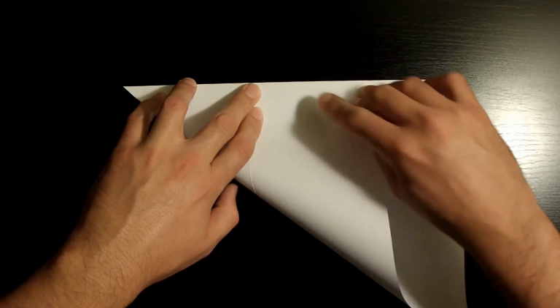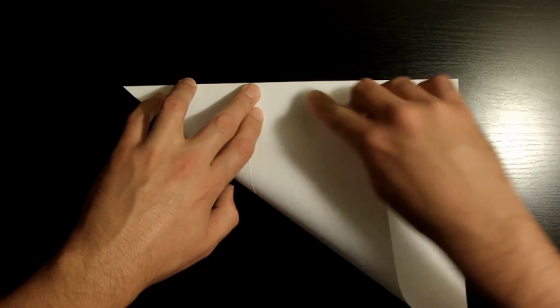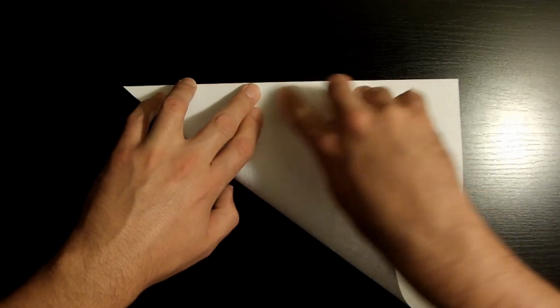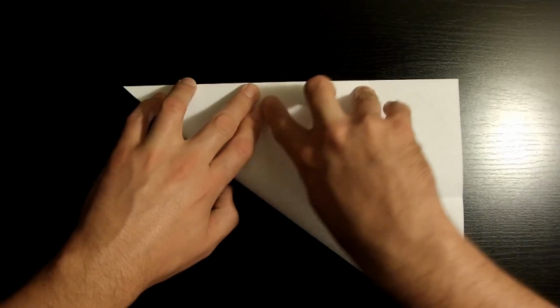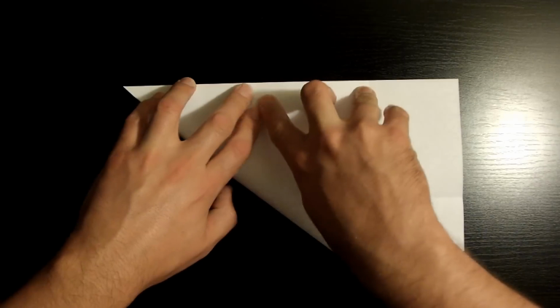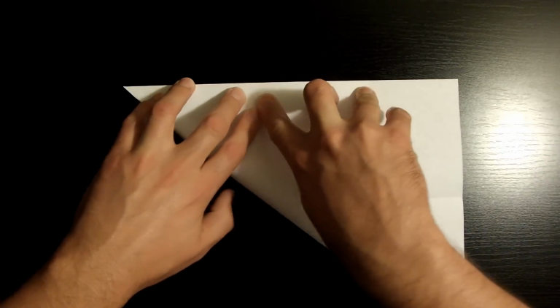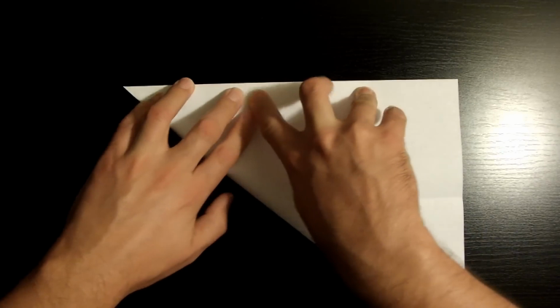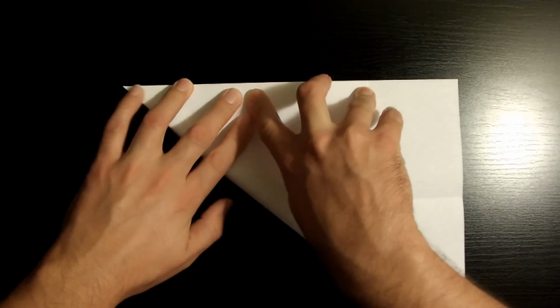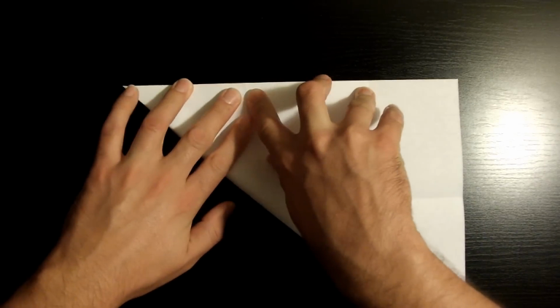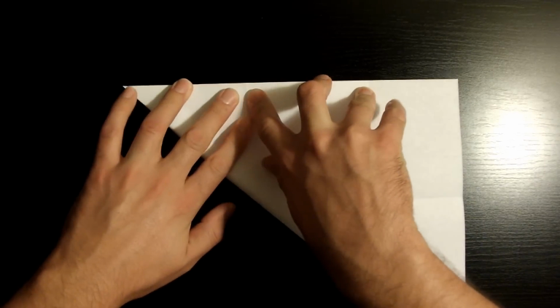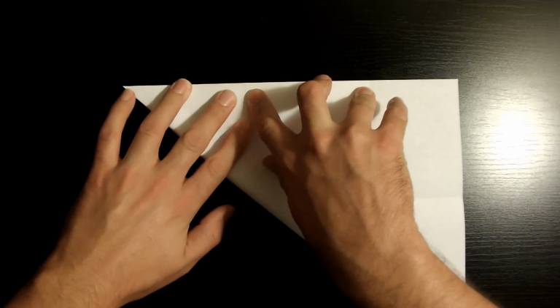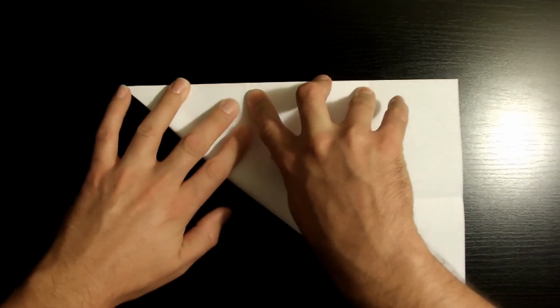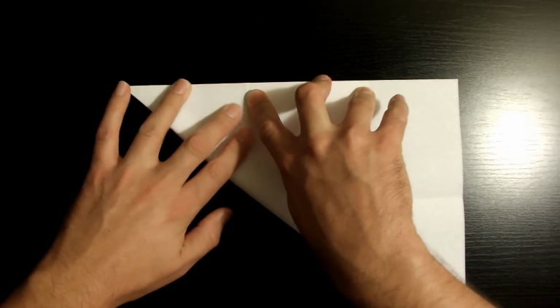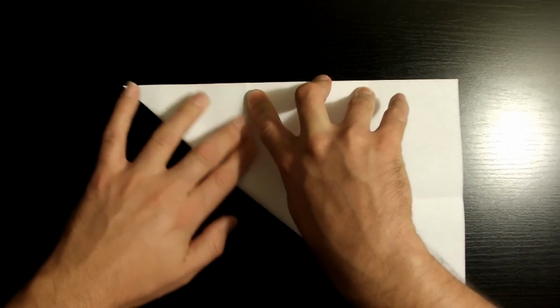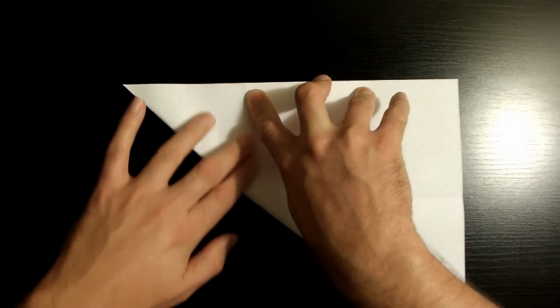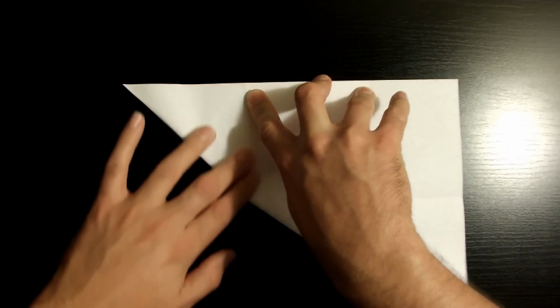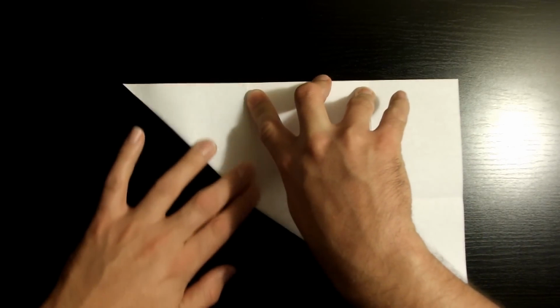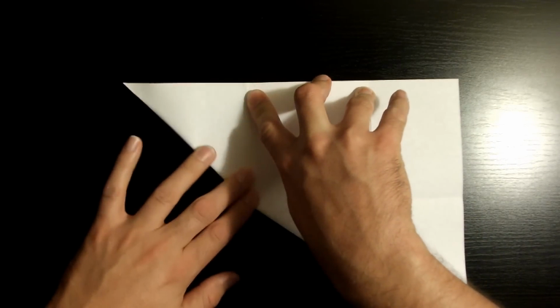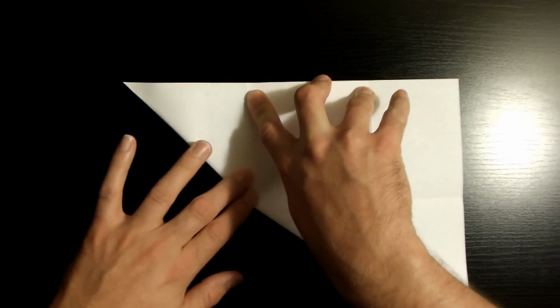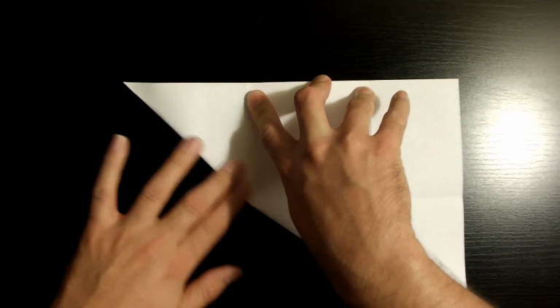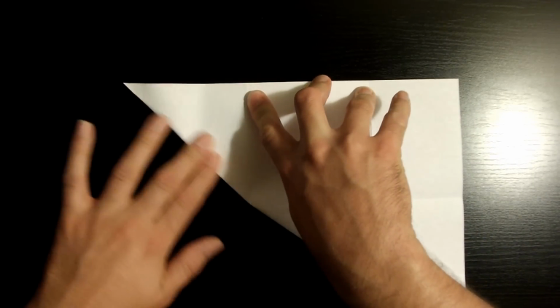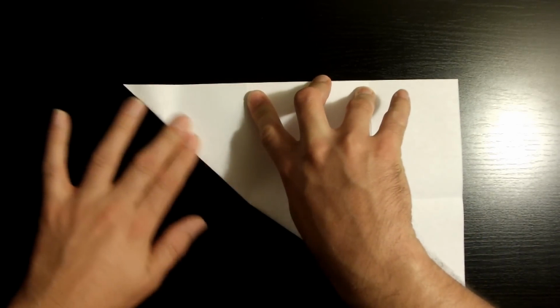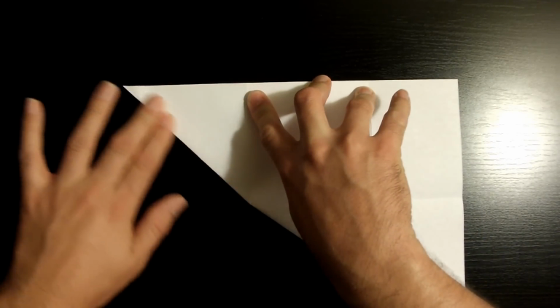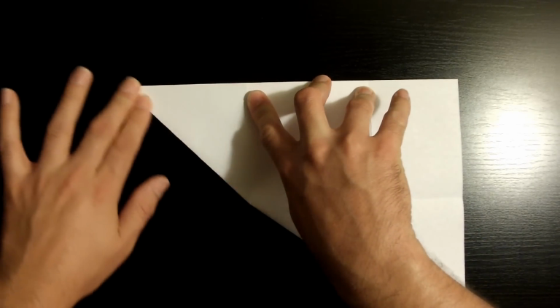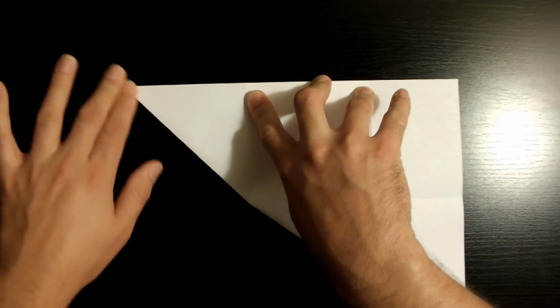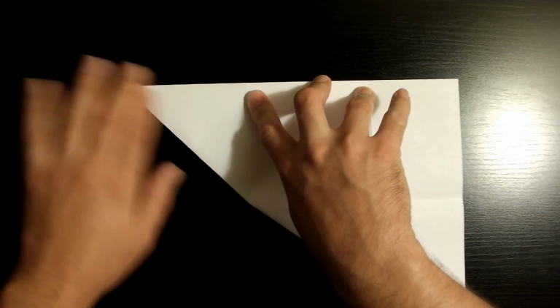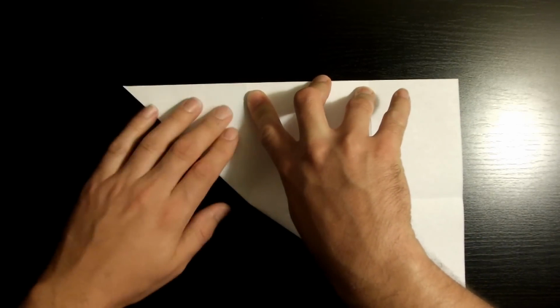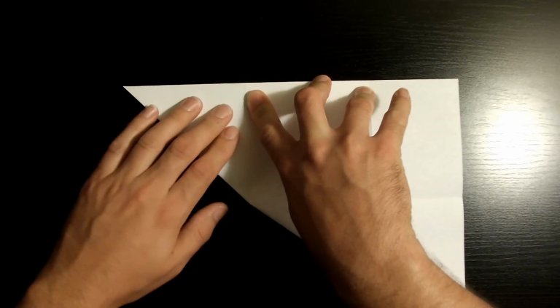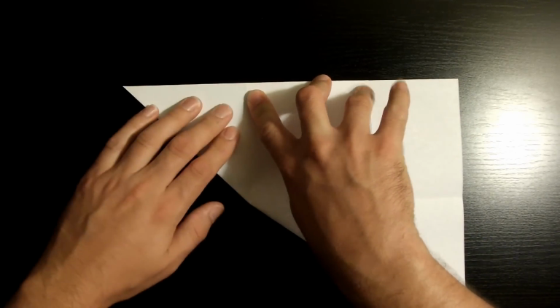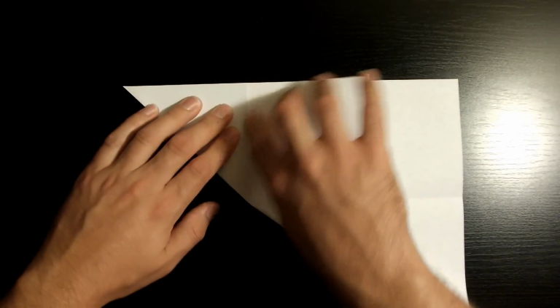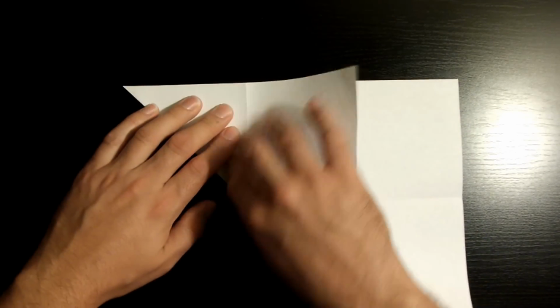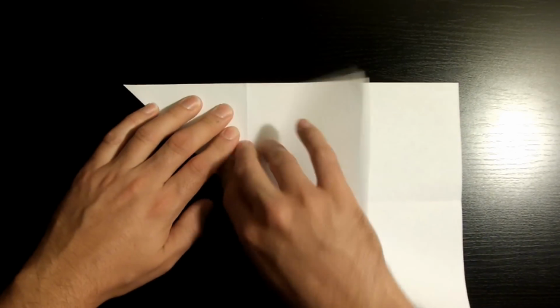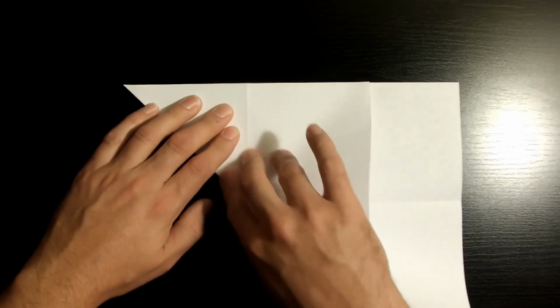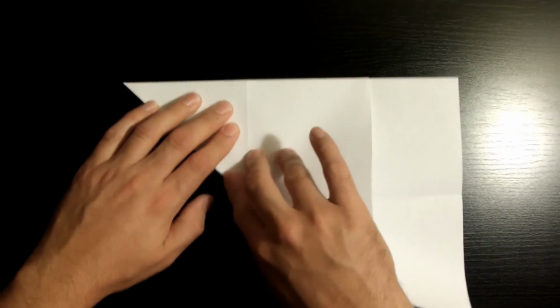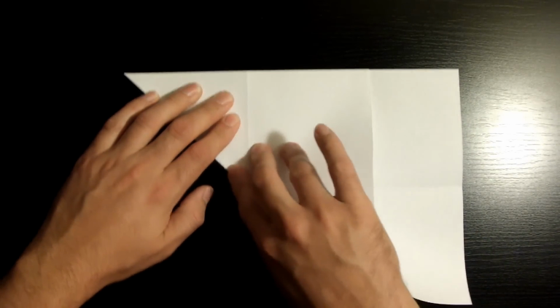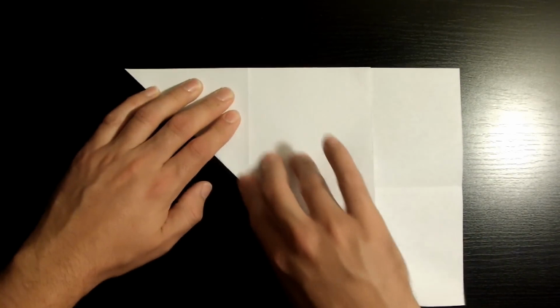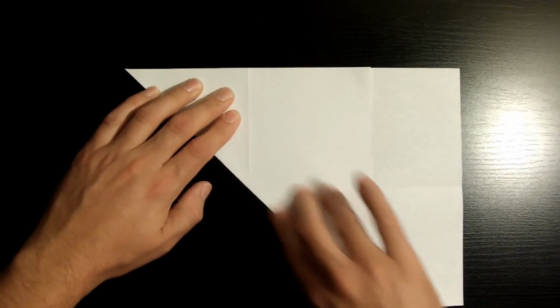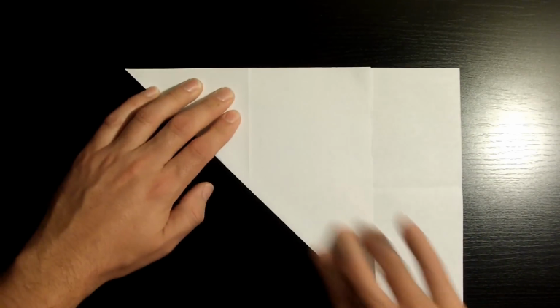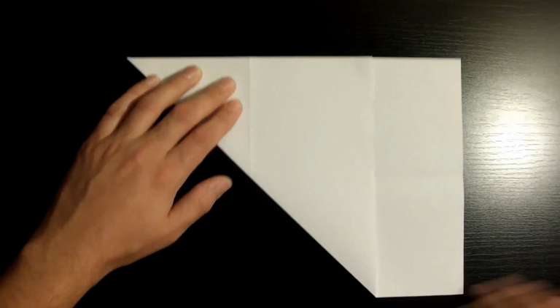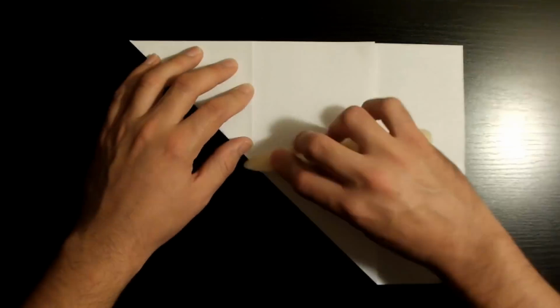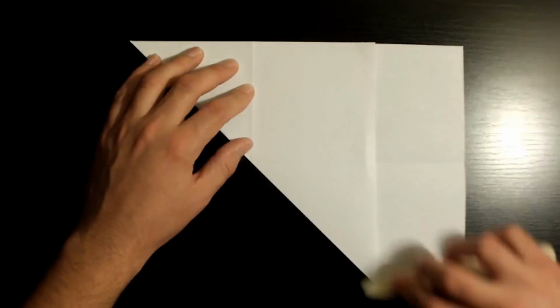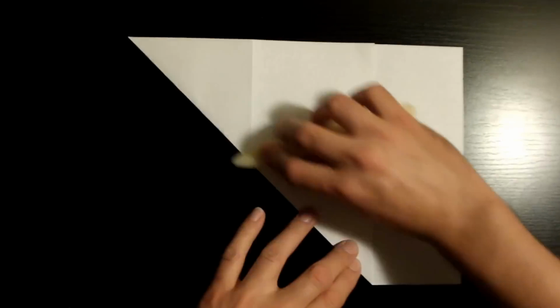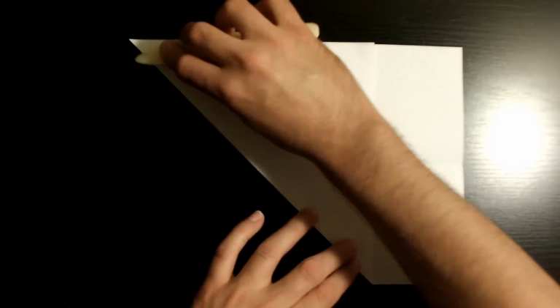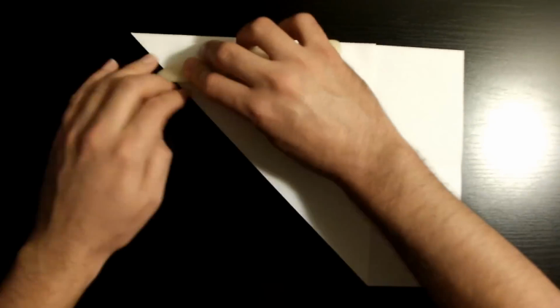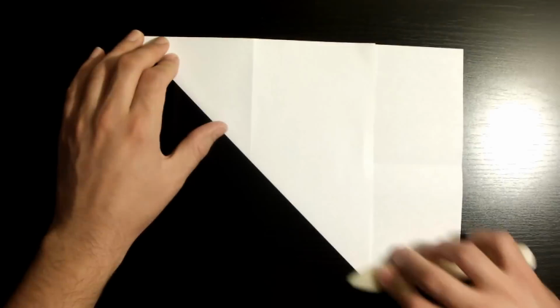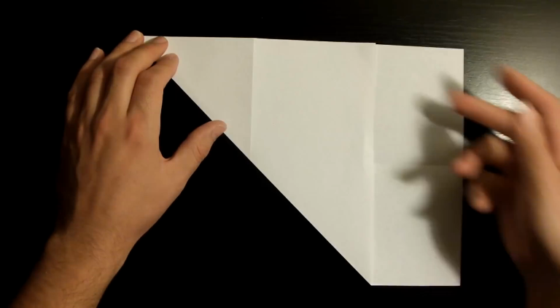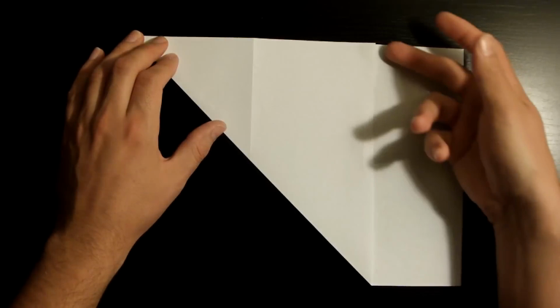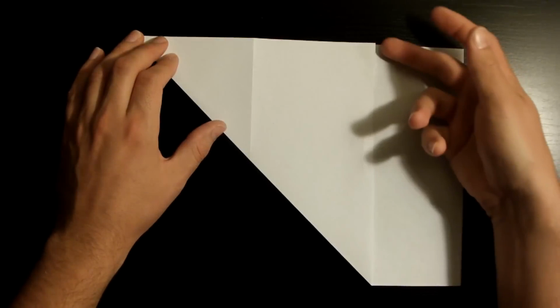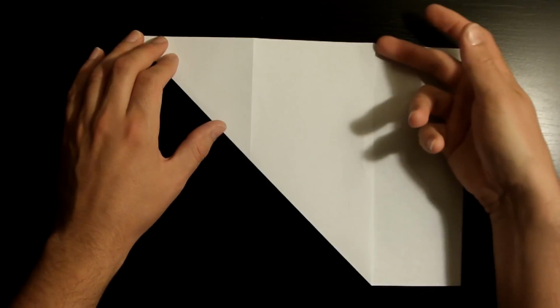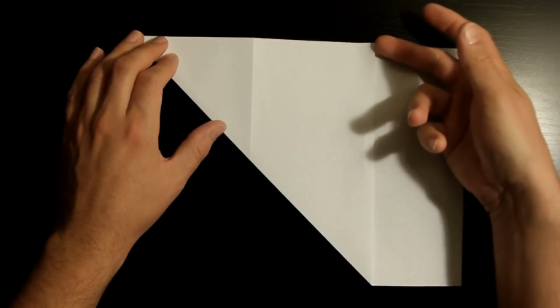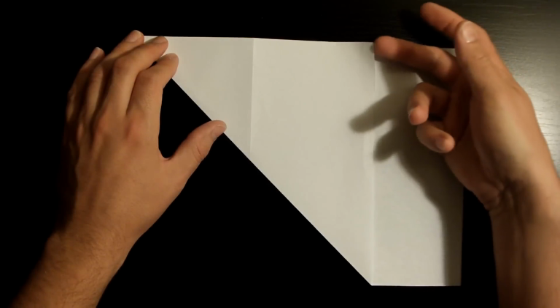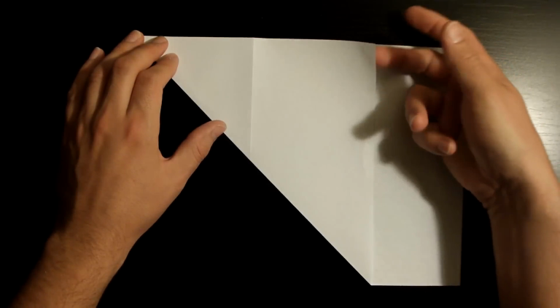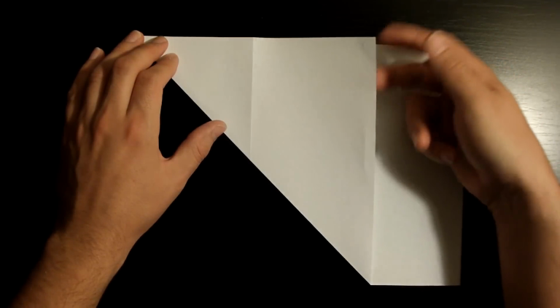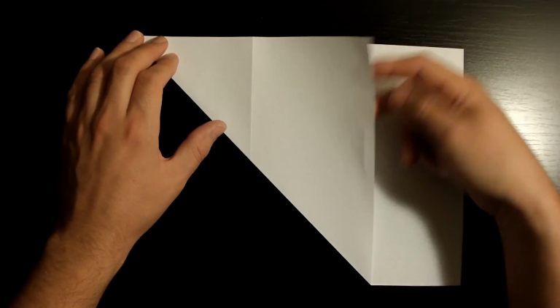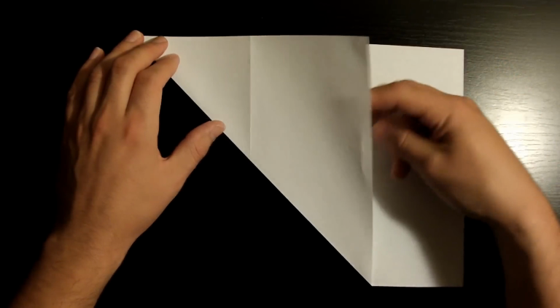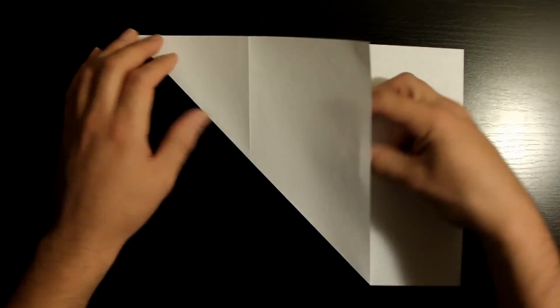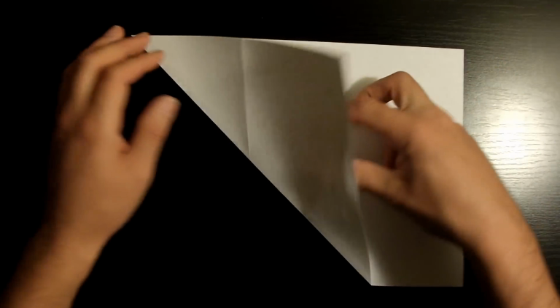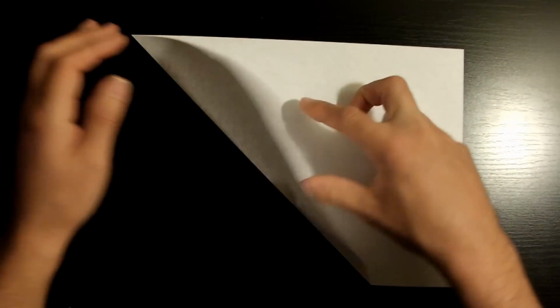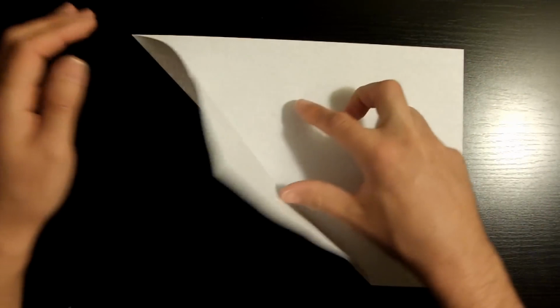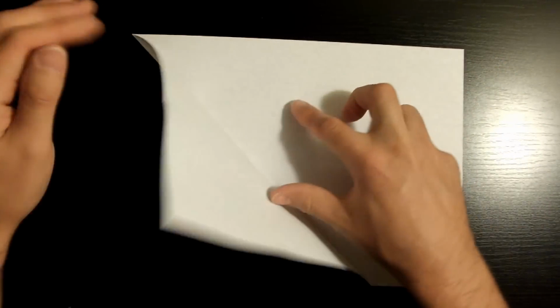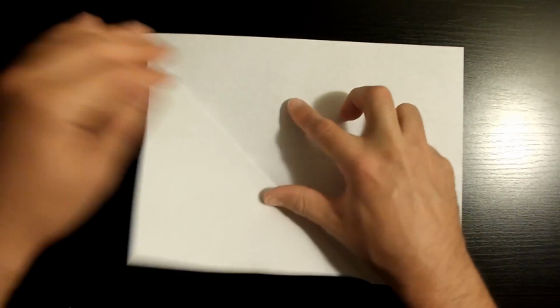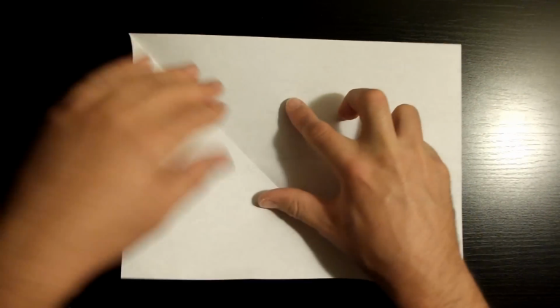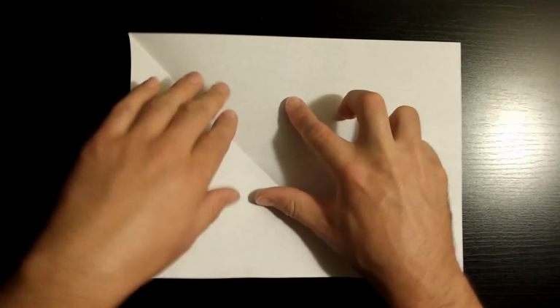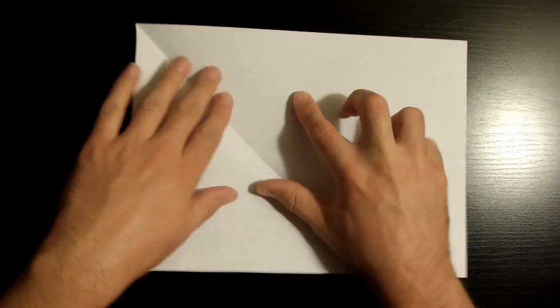Once it's nicely aligned, go ahead and crease it down. Once it's nicely creased, go ahead and open it back up.